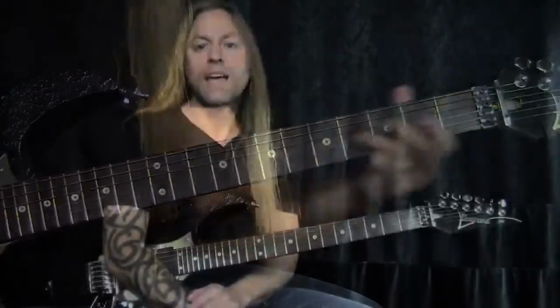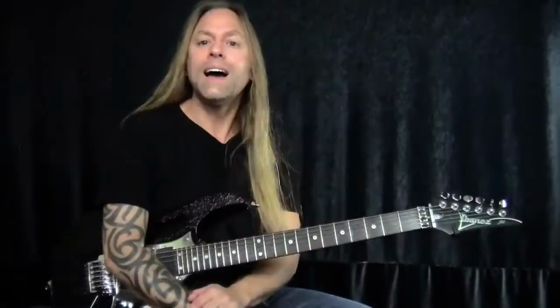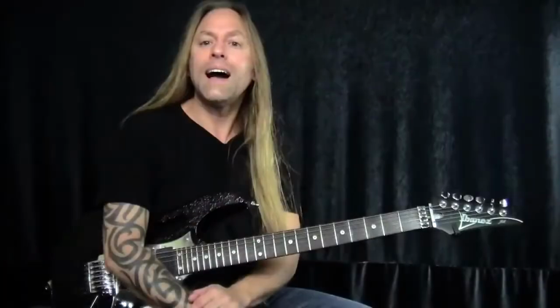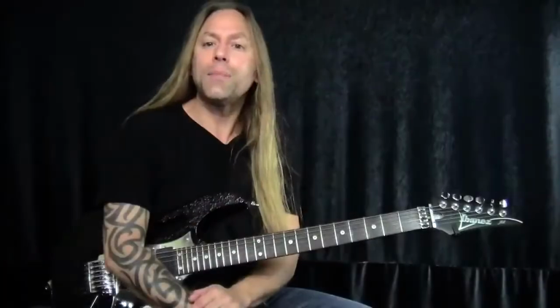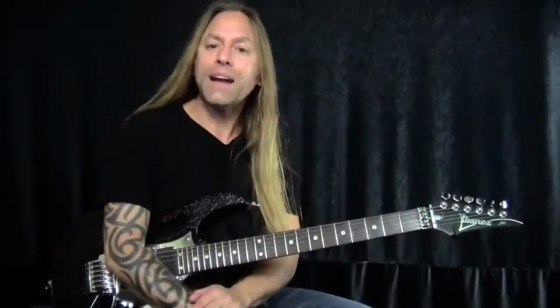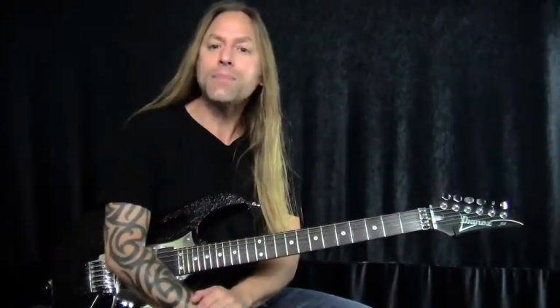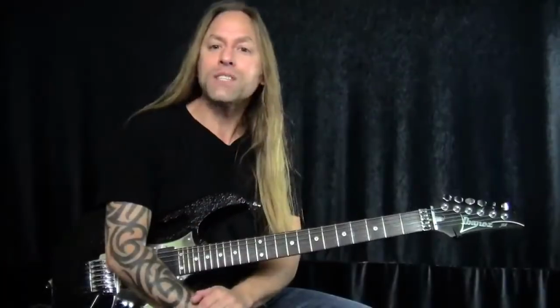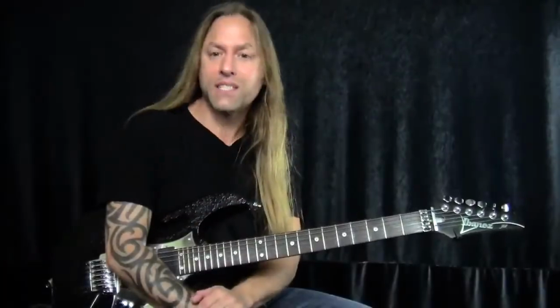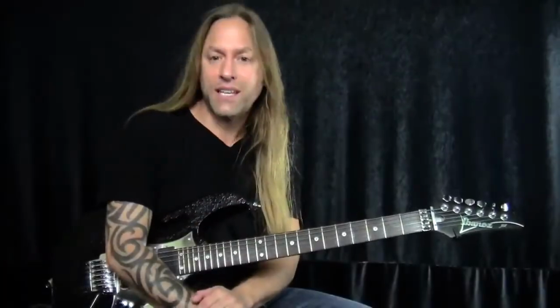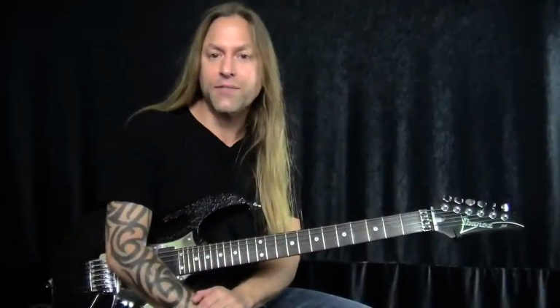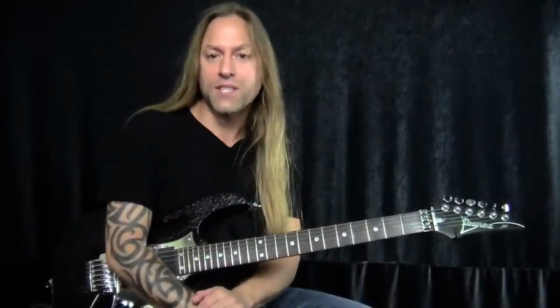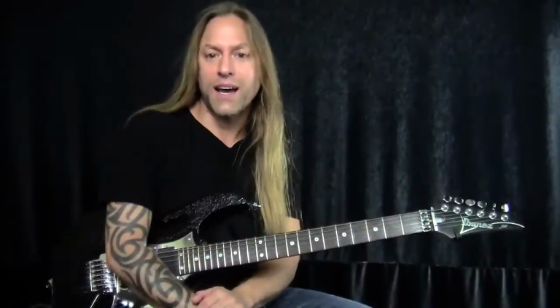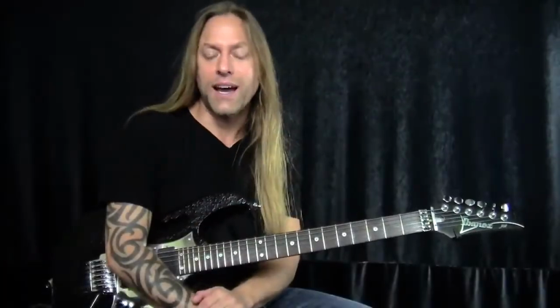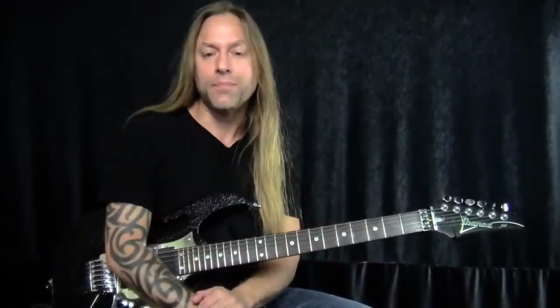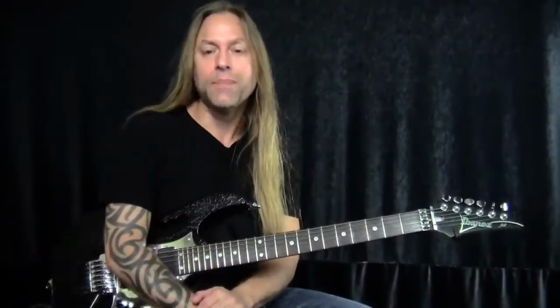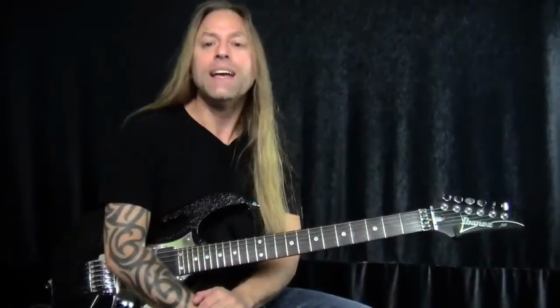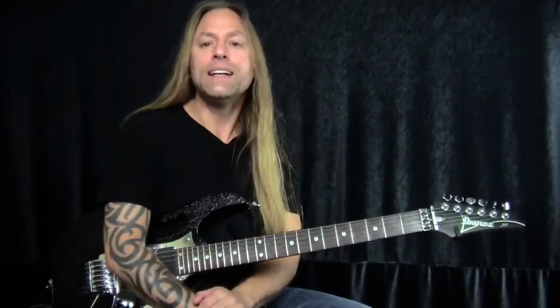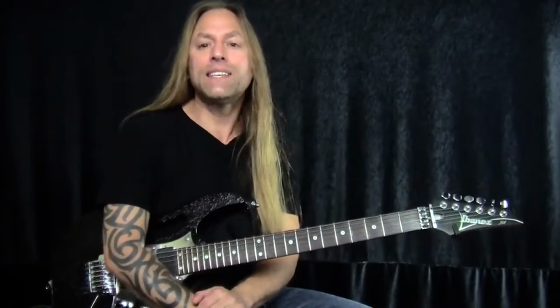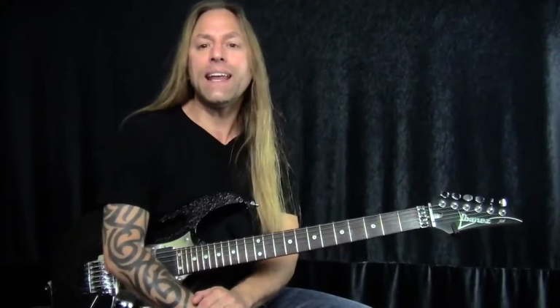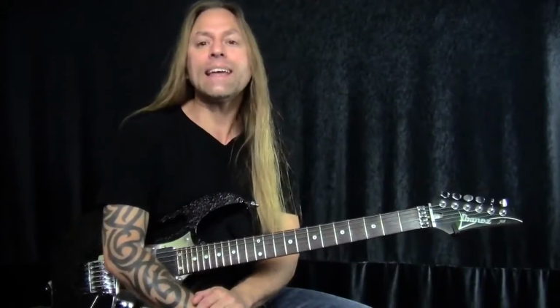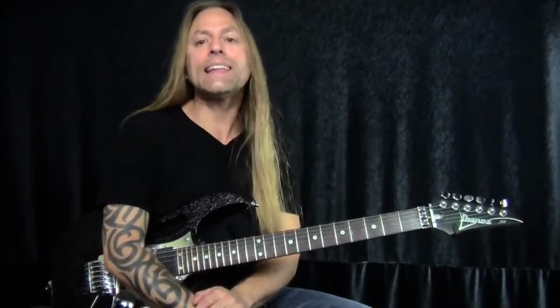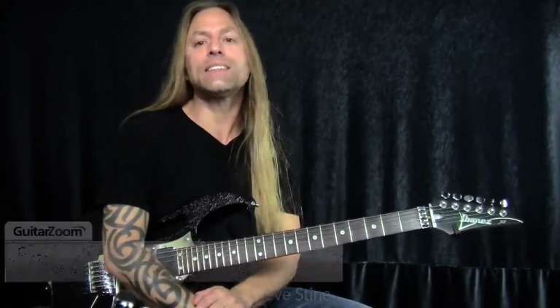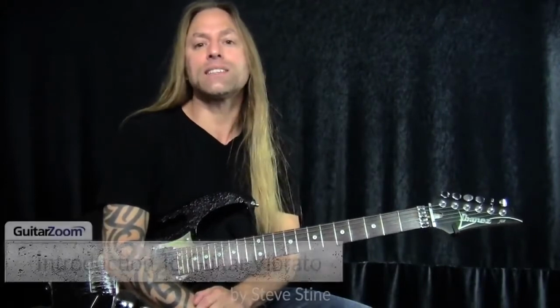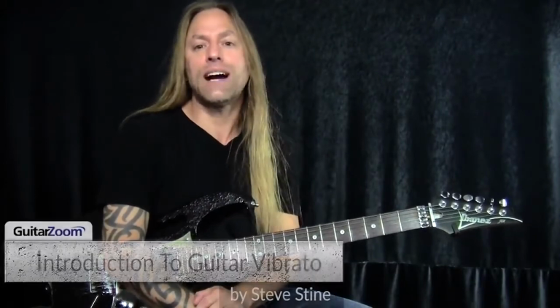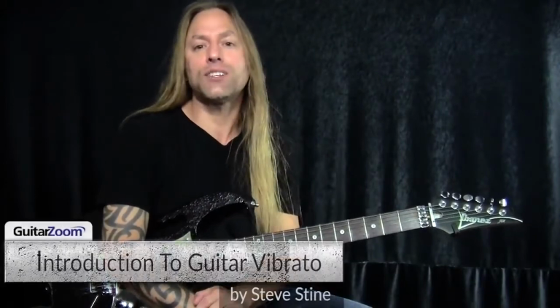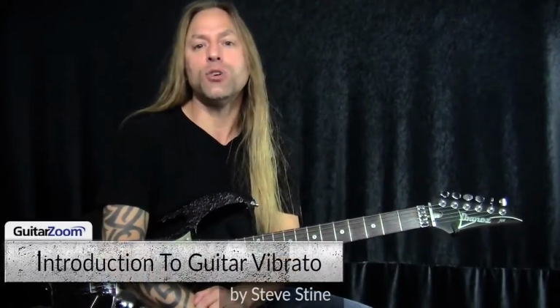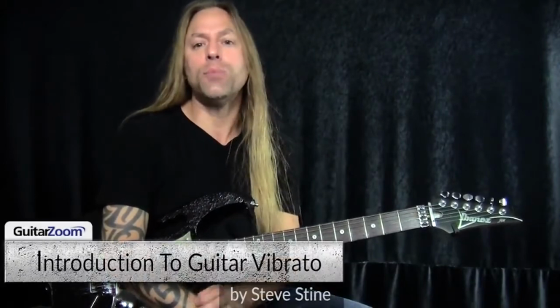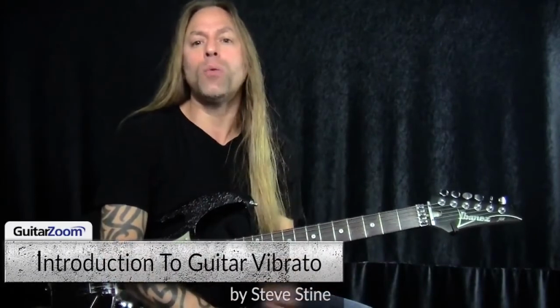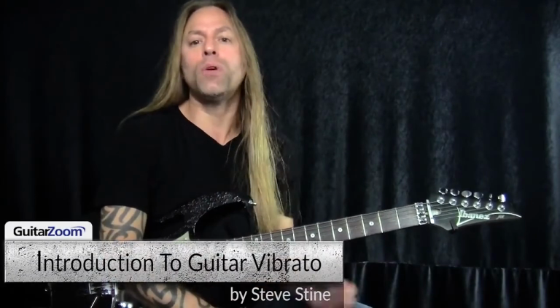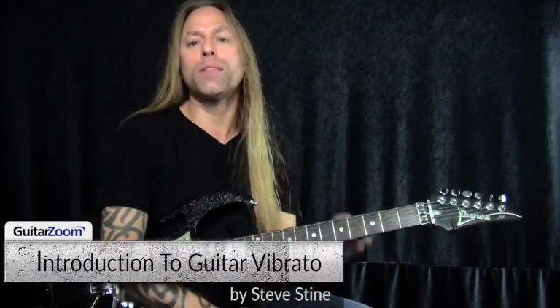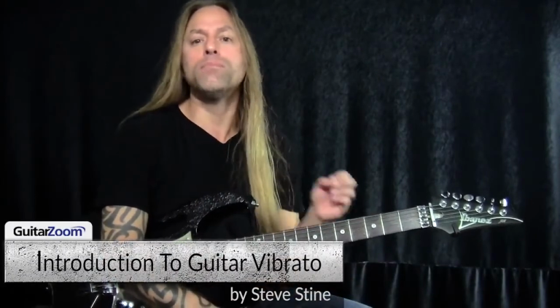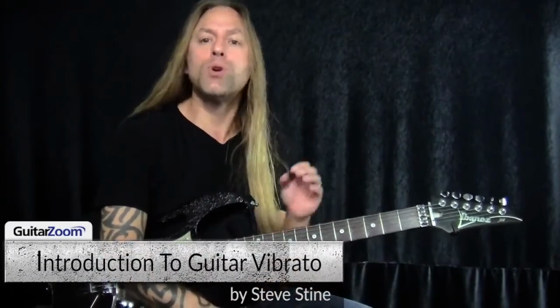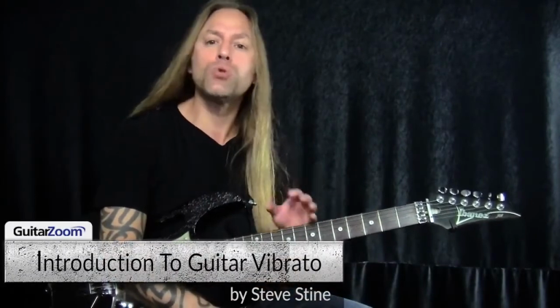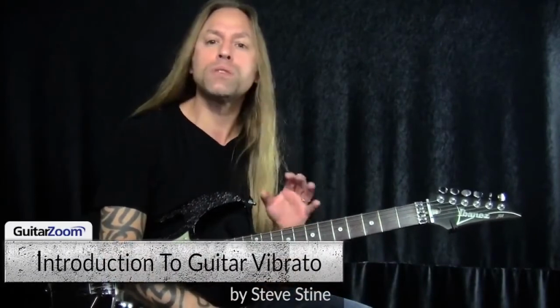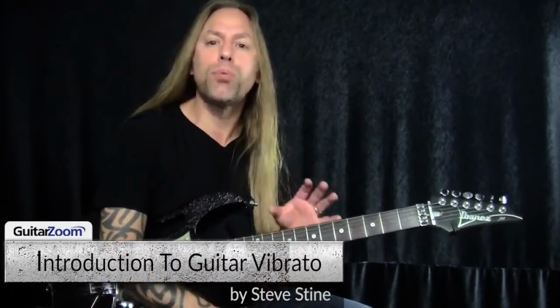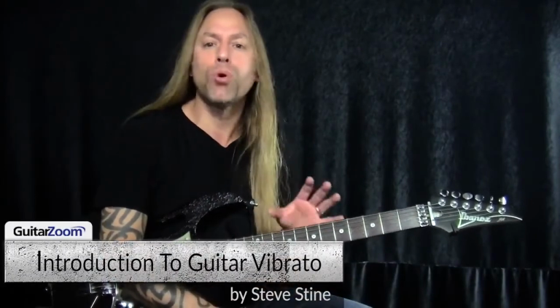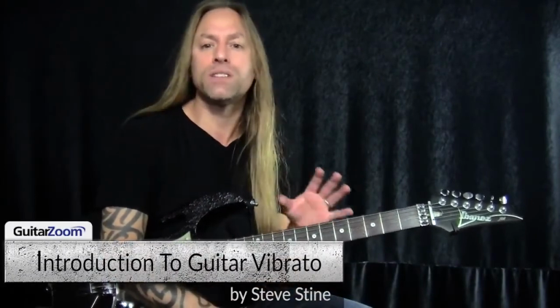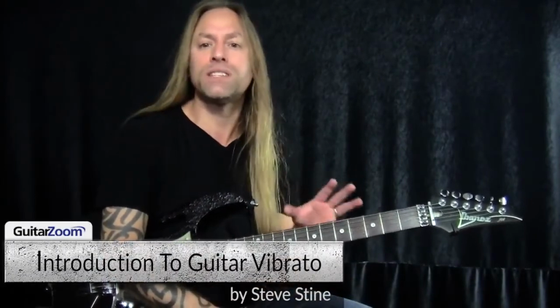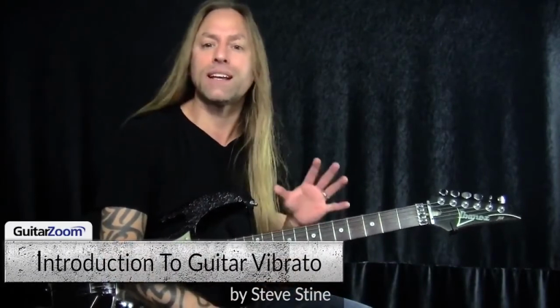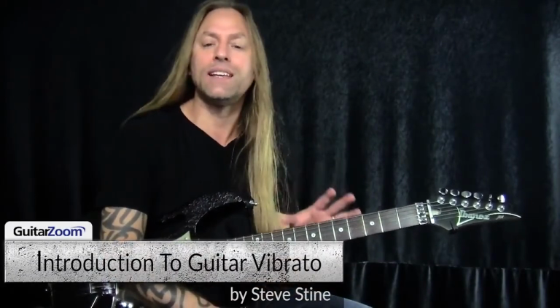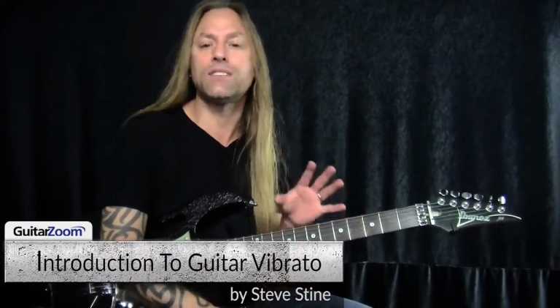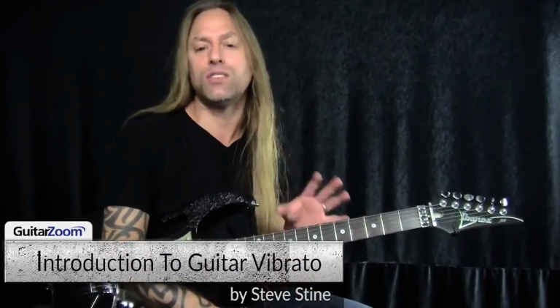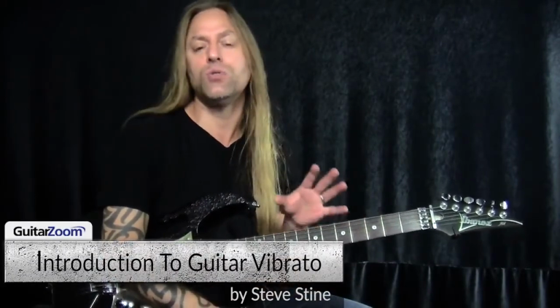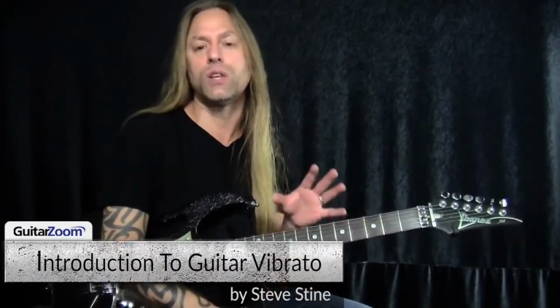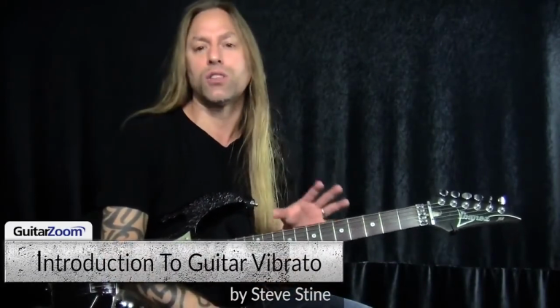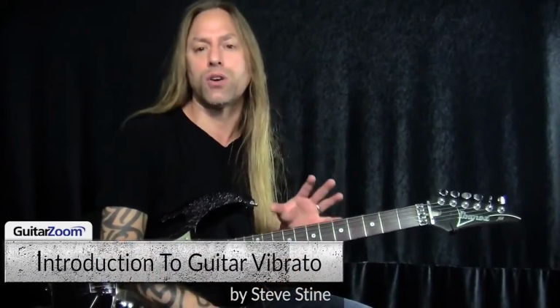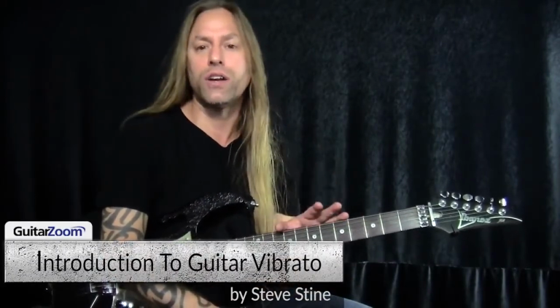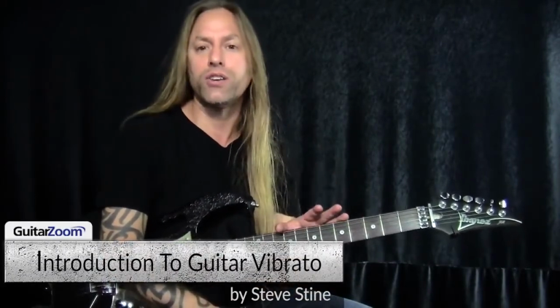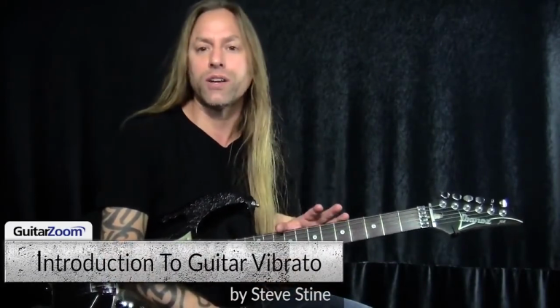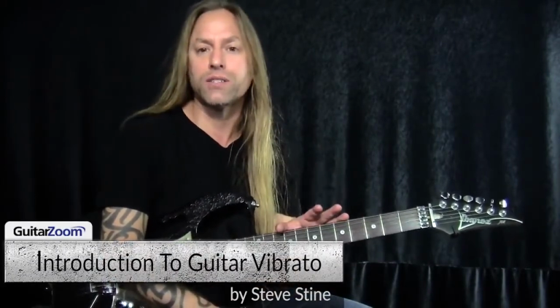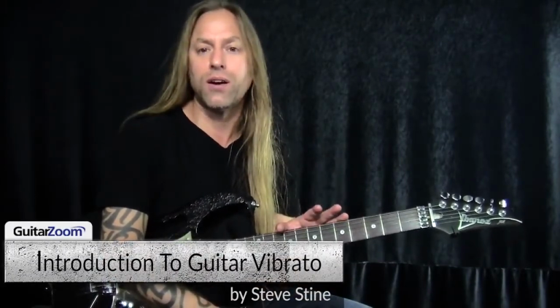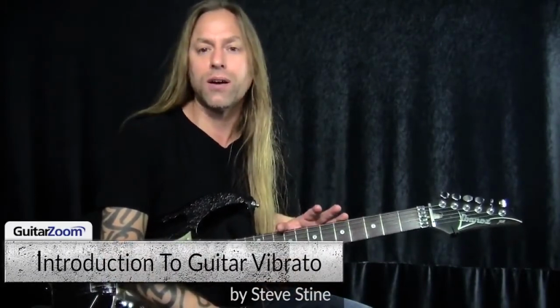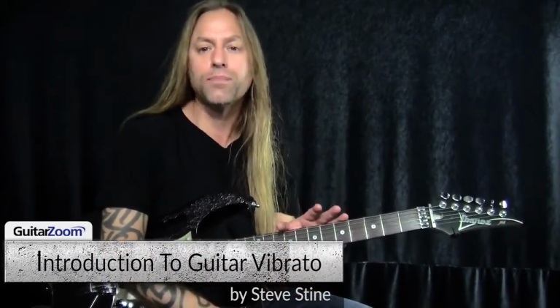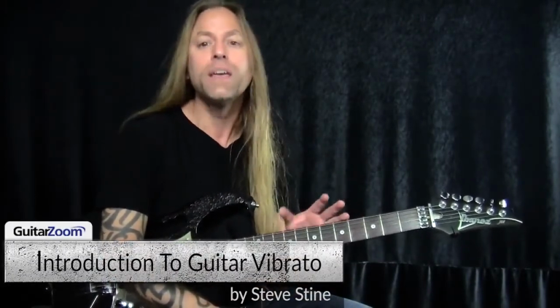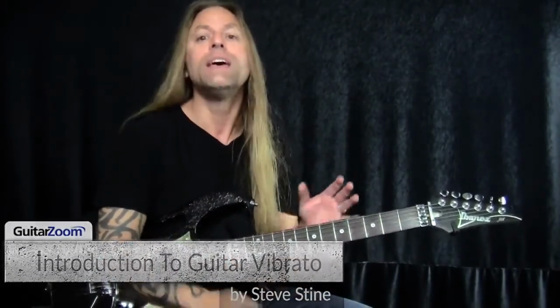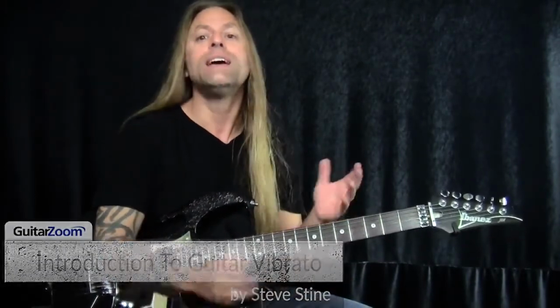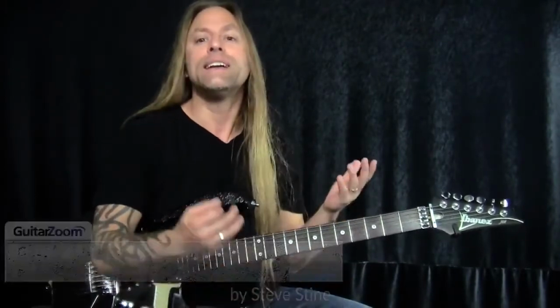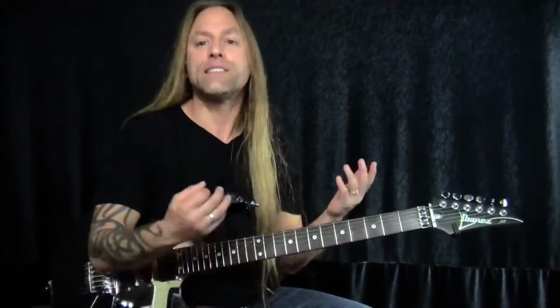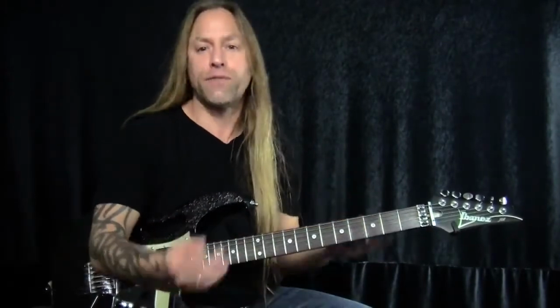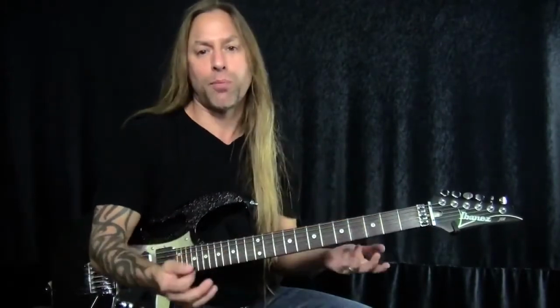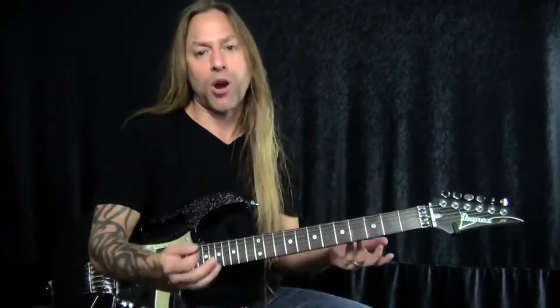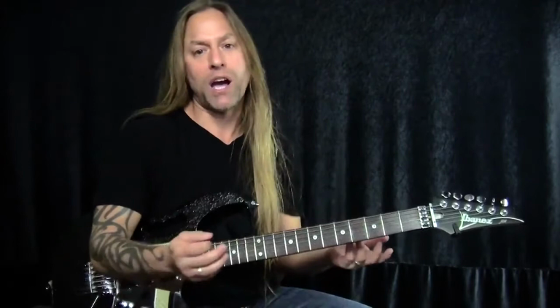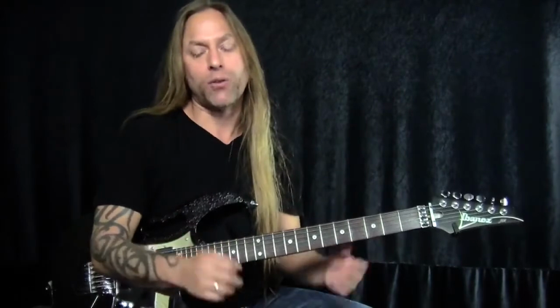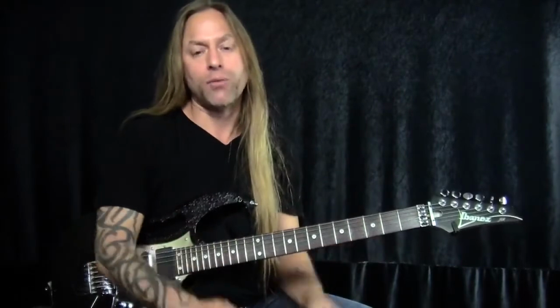Hi, my name is Steve Stein, and today I'd like to talk to you about one of the most important techniques that you can learn on your guitar. It's vibrato.